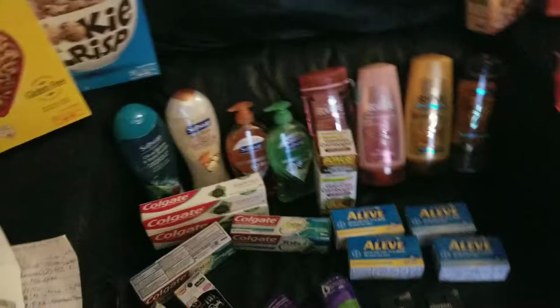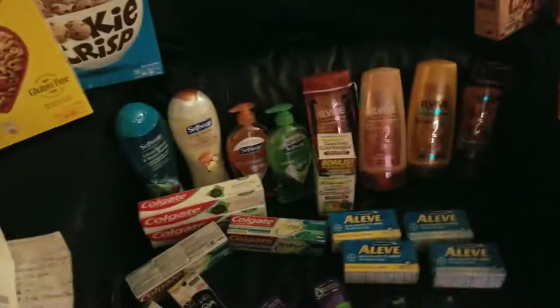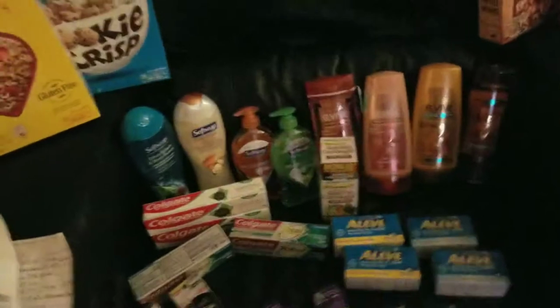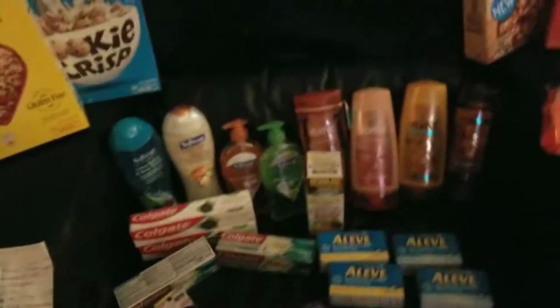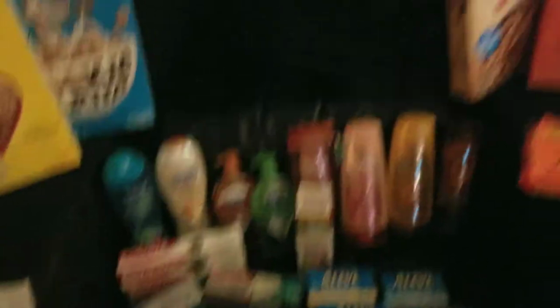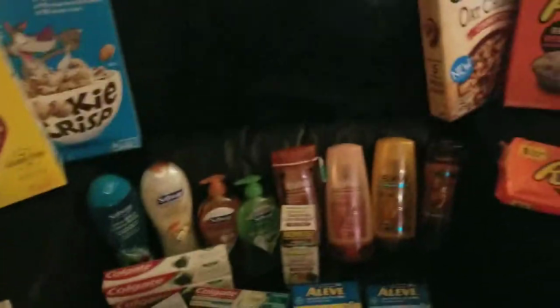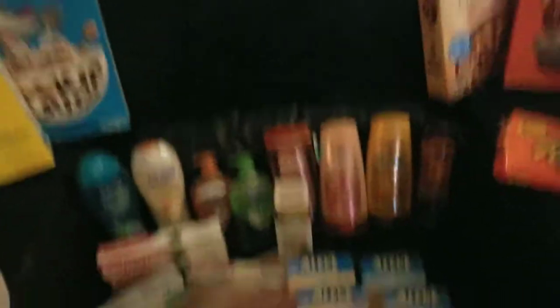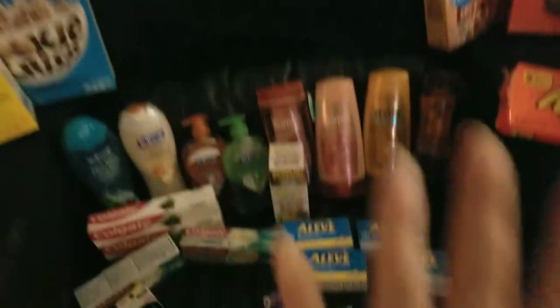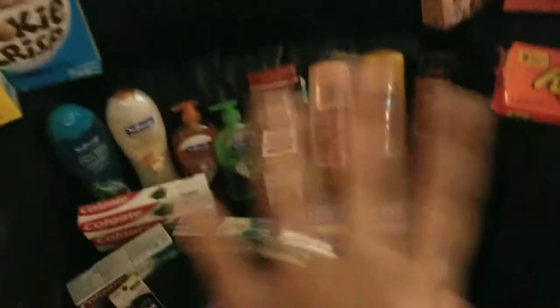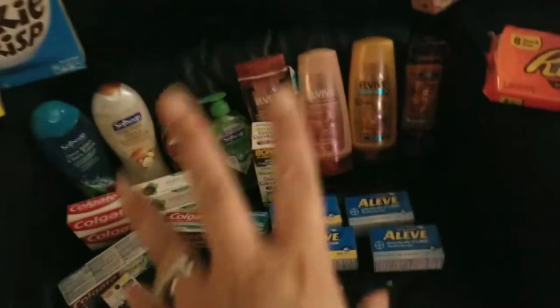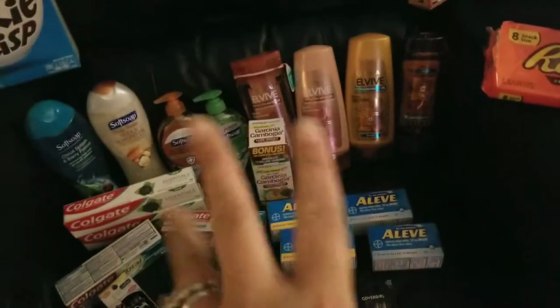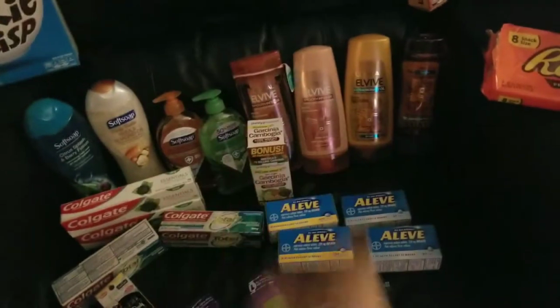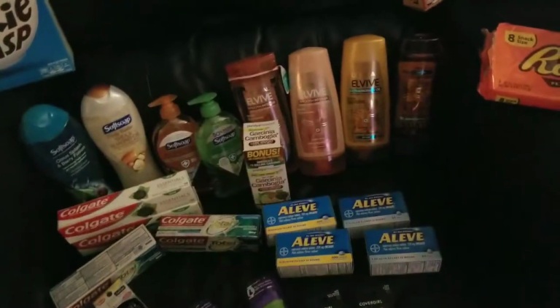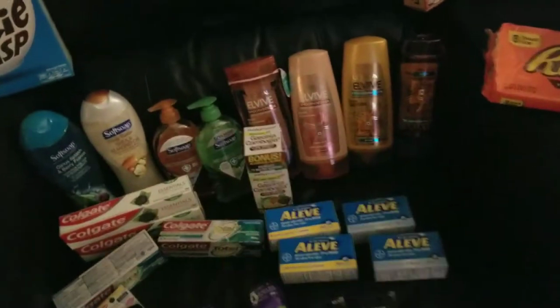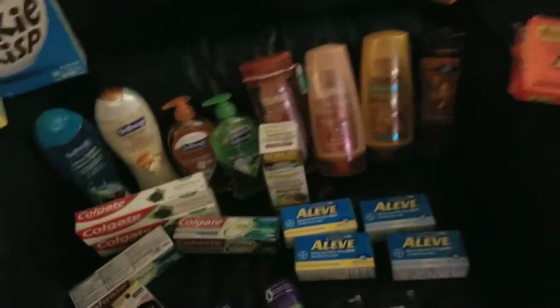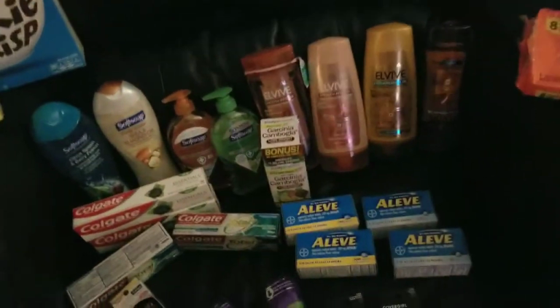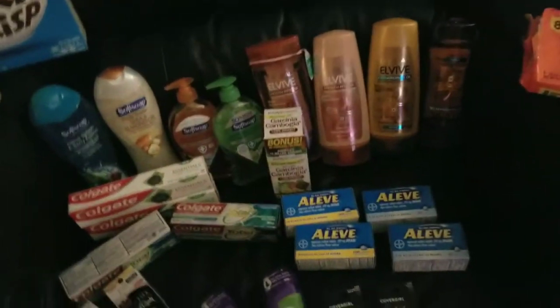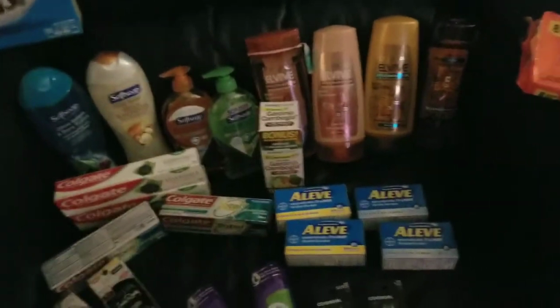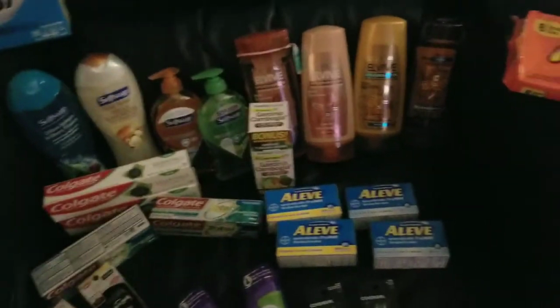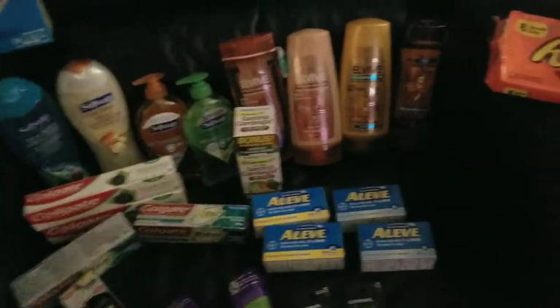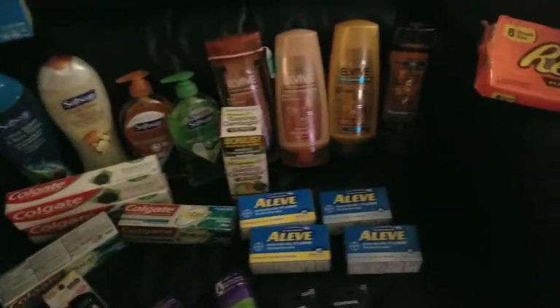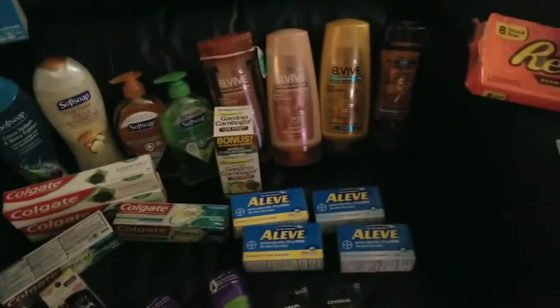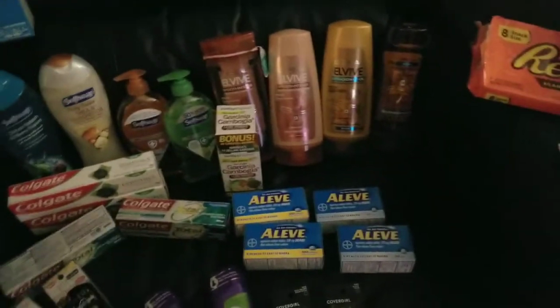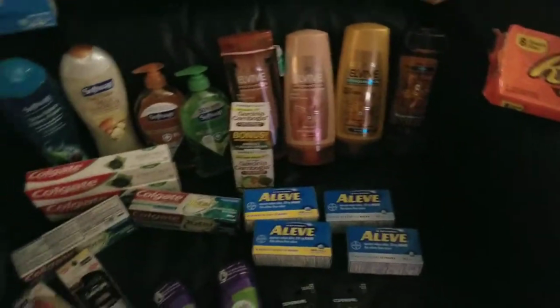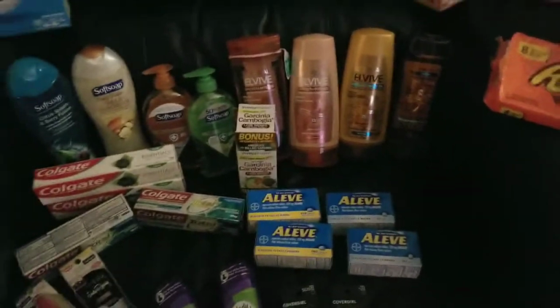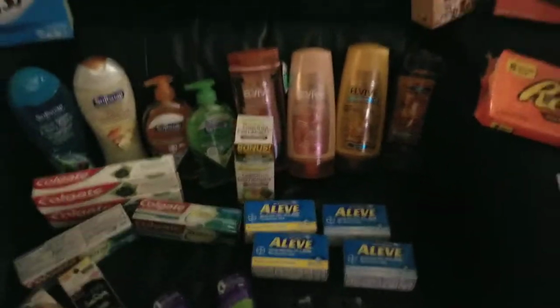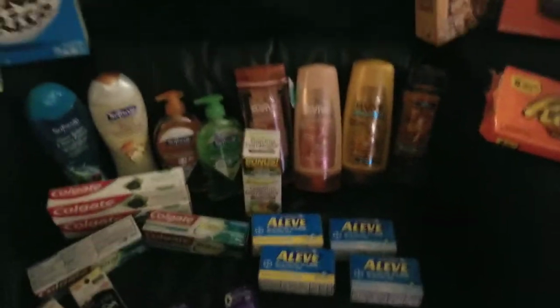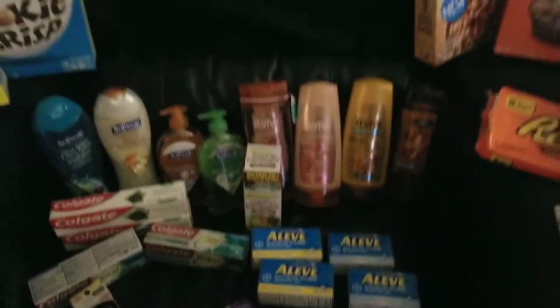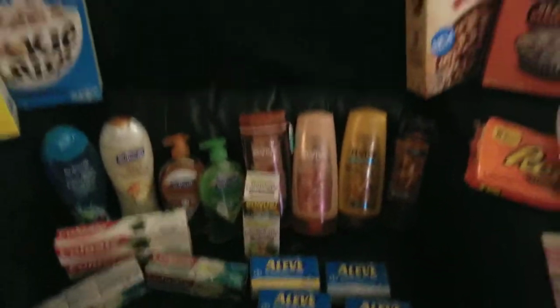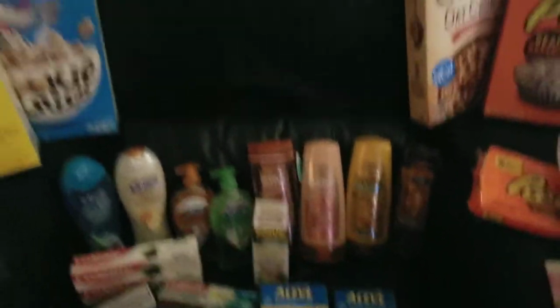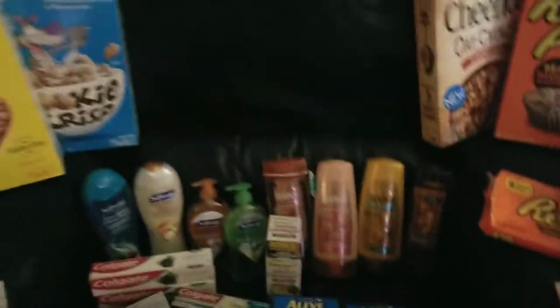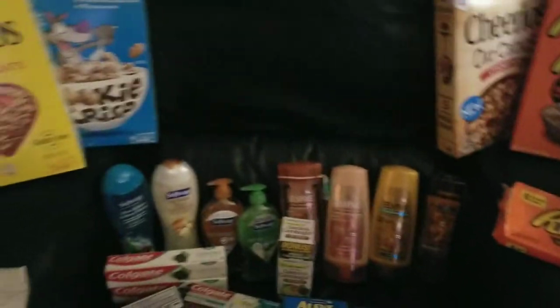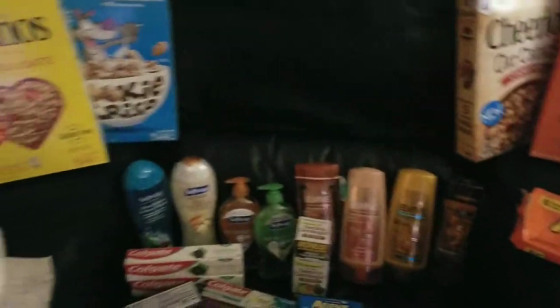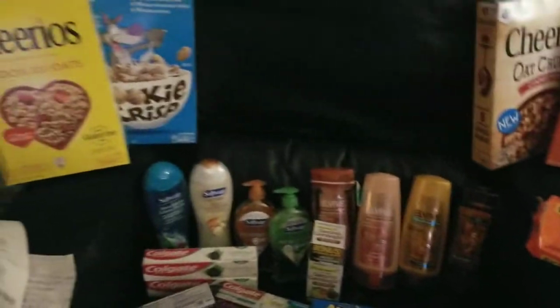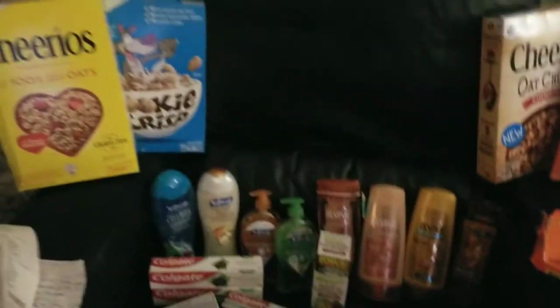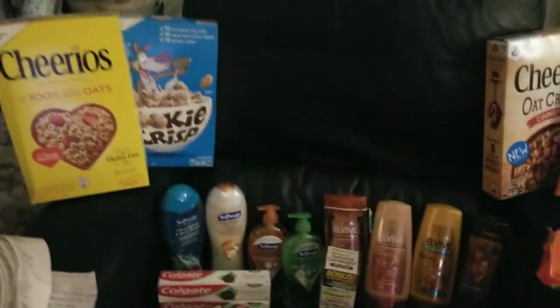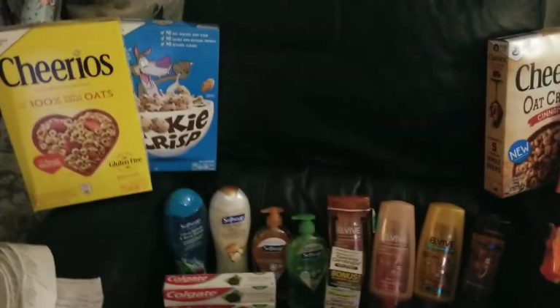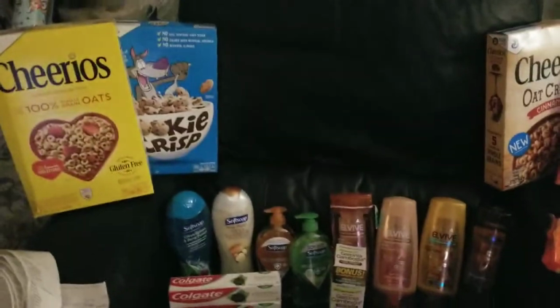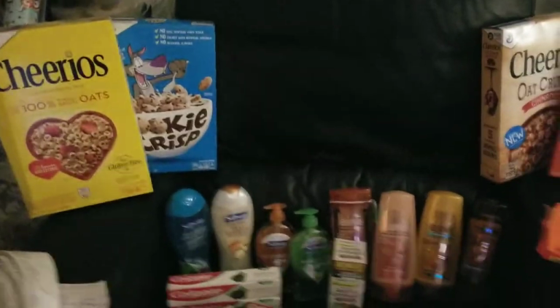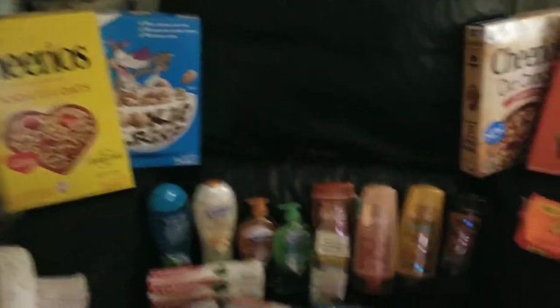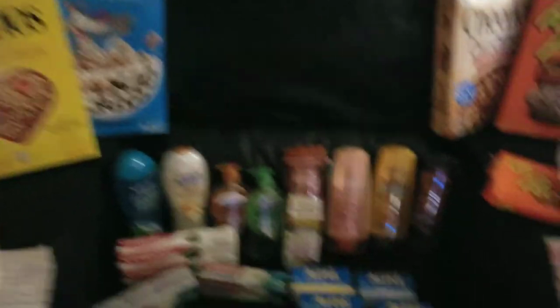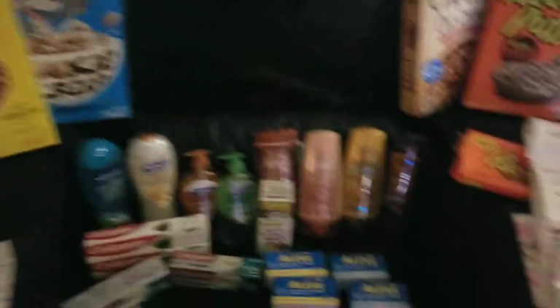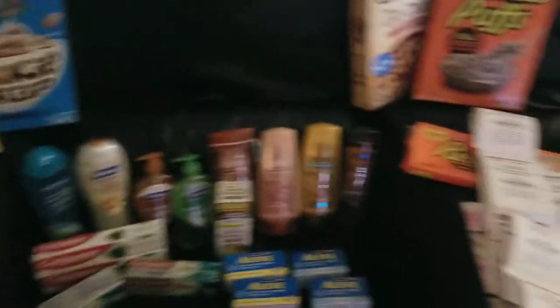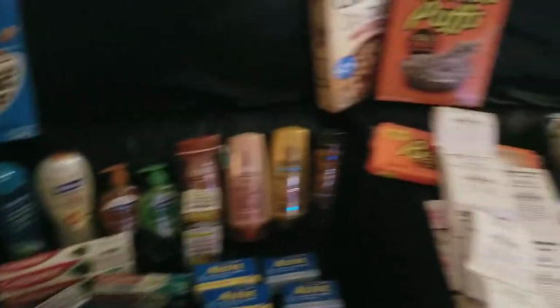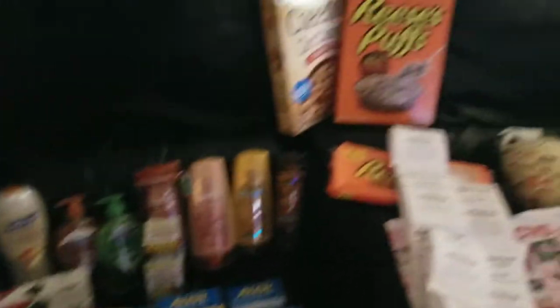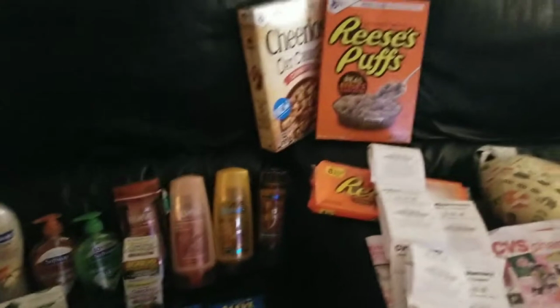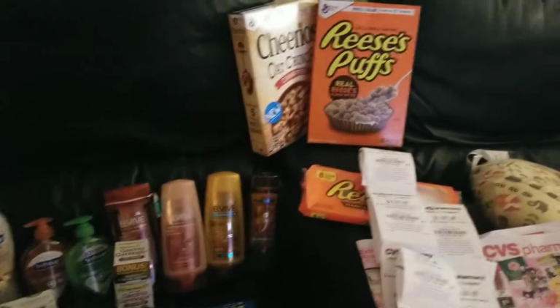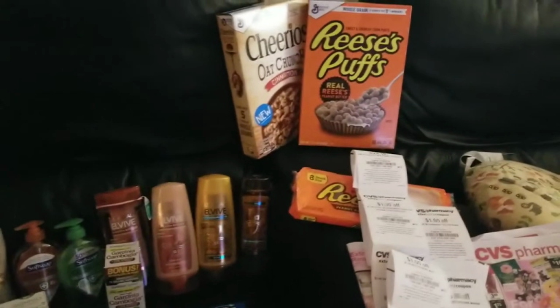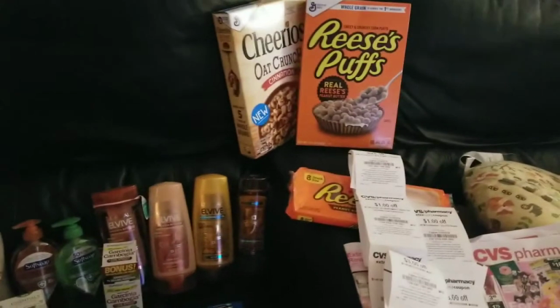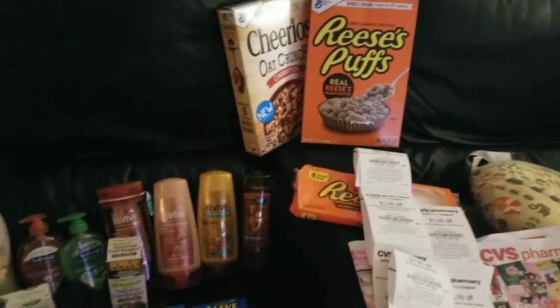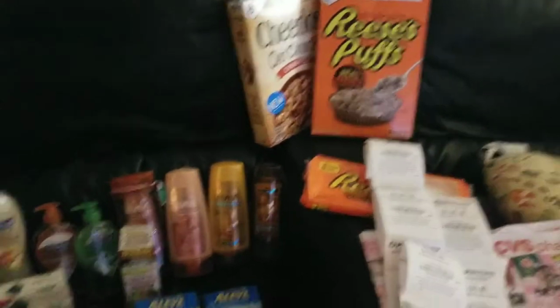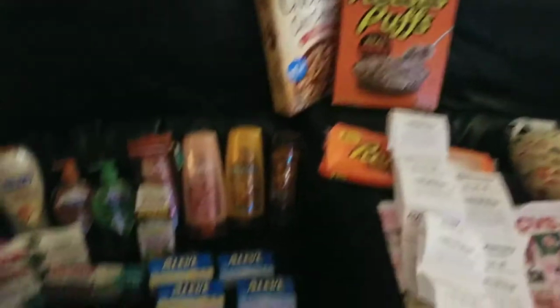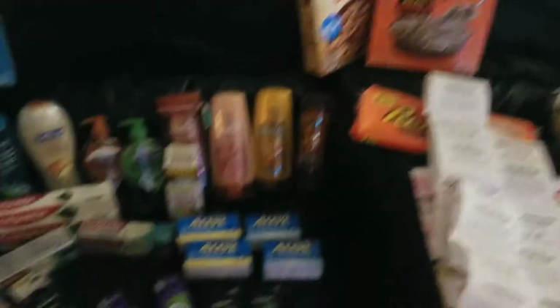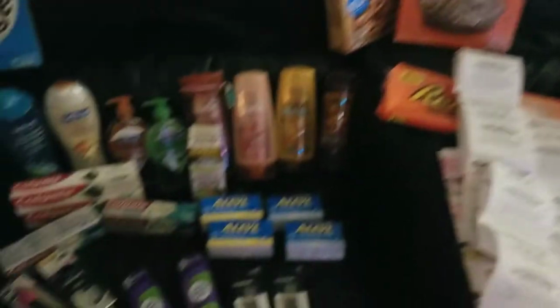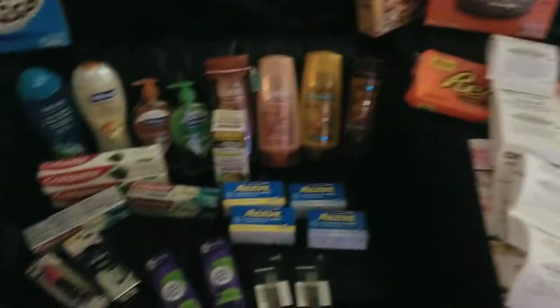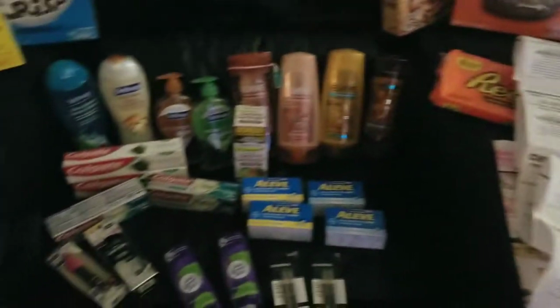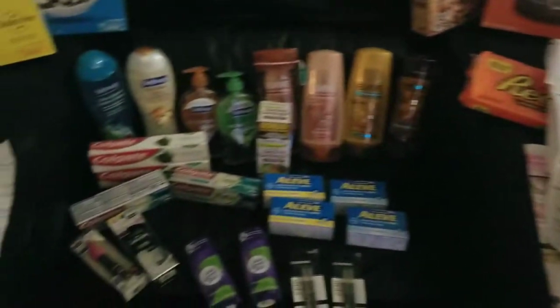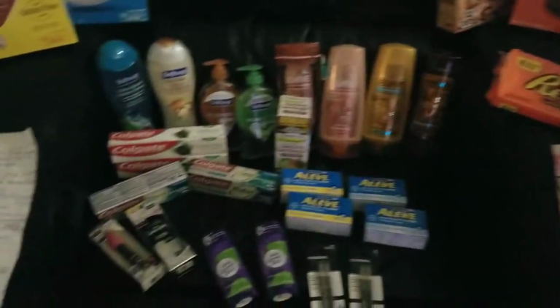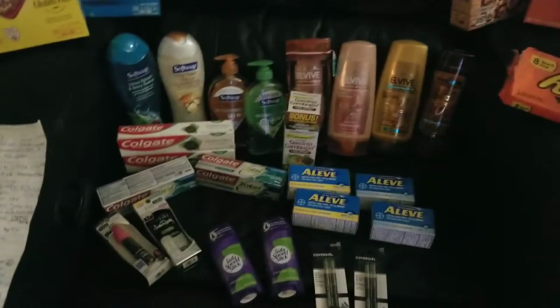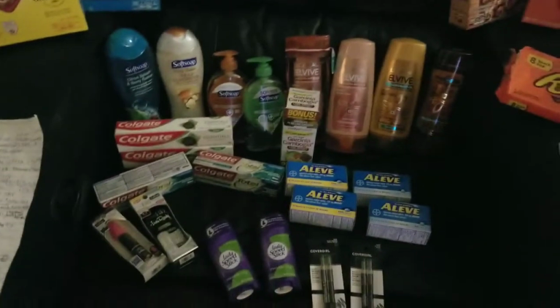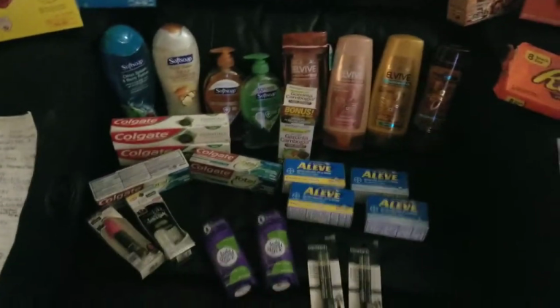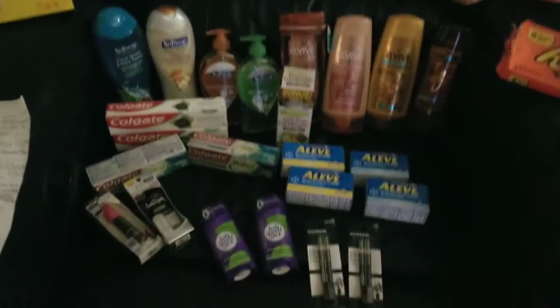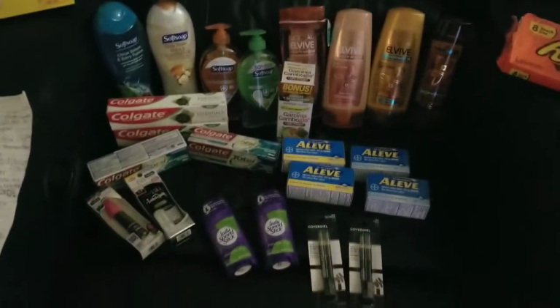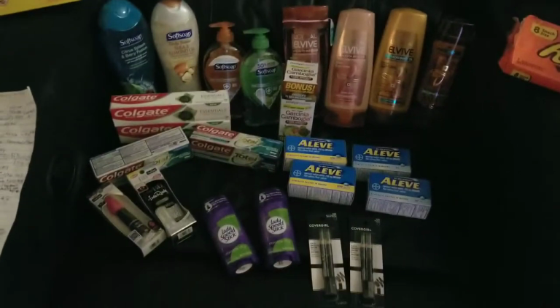Hey guys, it's Jocelyn, Couponing Mama on a Mission. This was my haul for the week of 5-5 to 5-11.